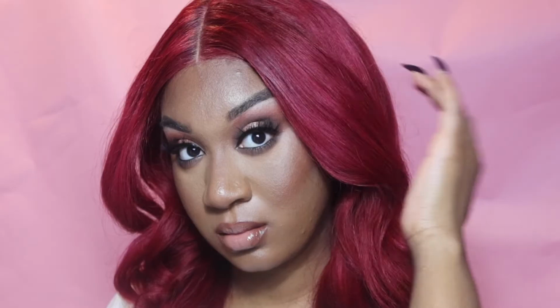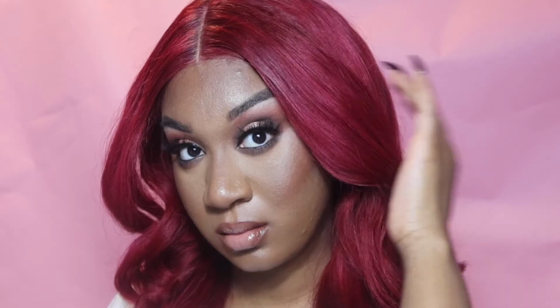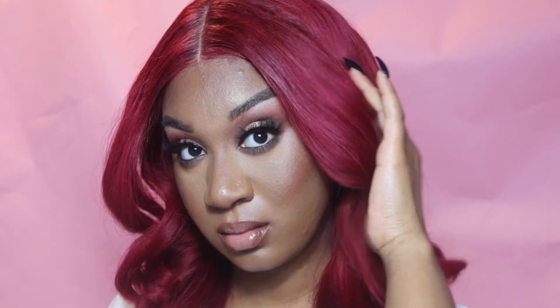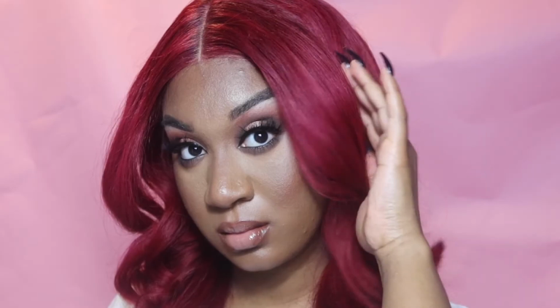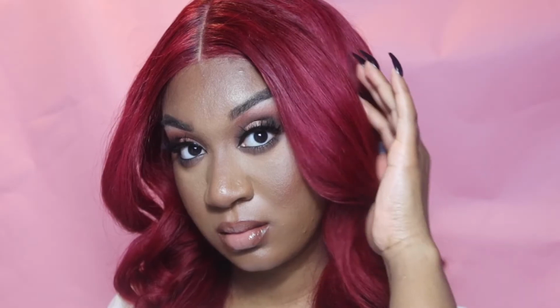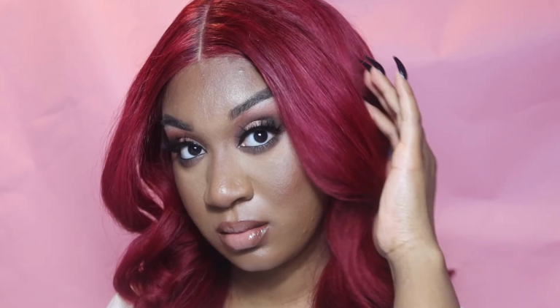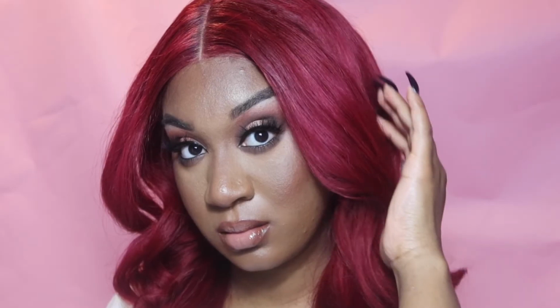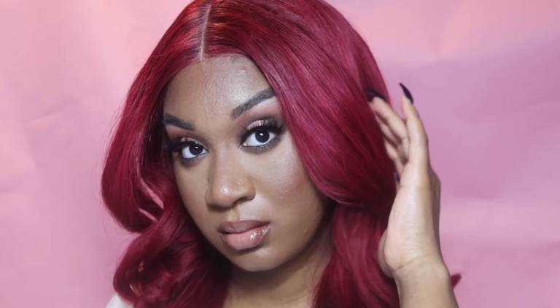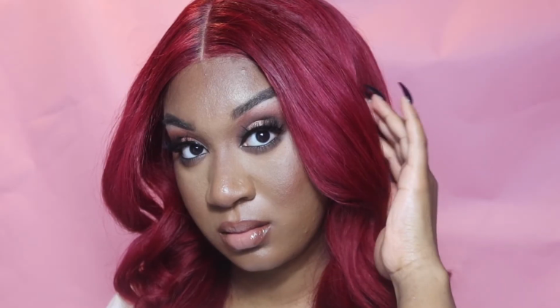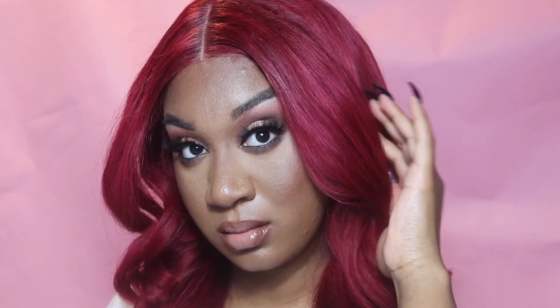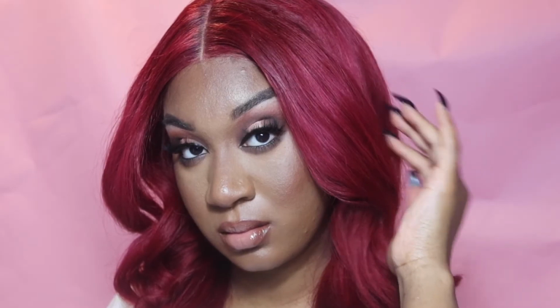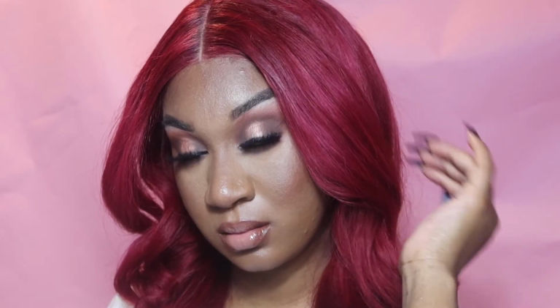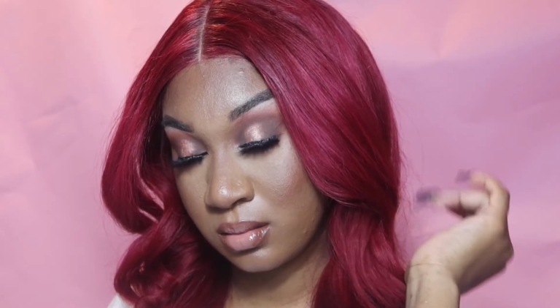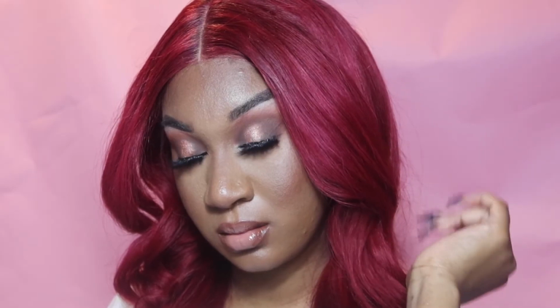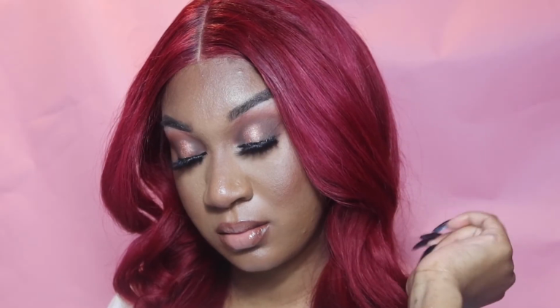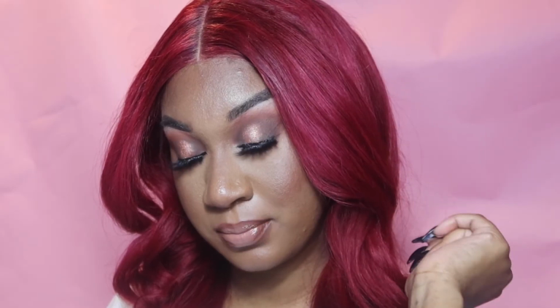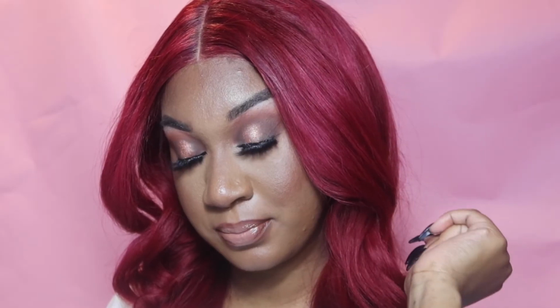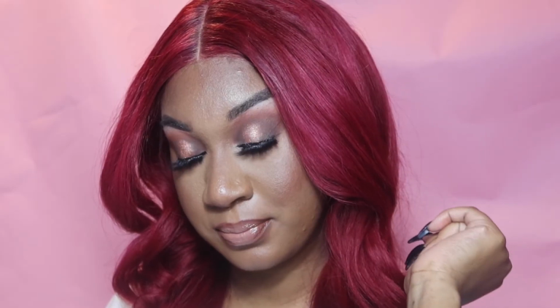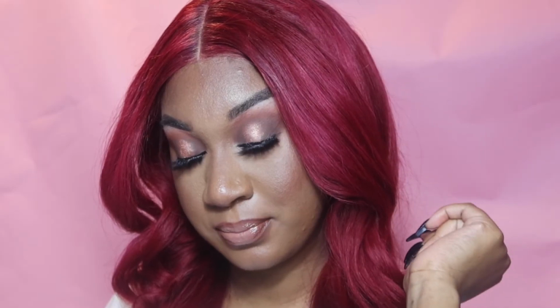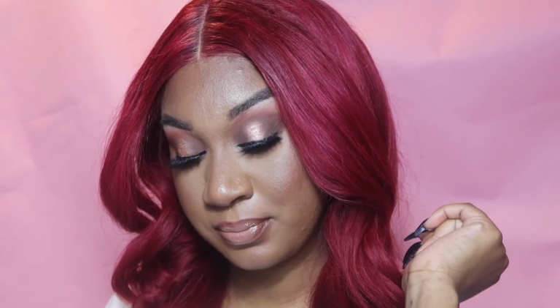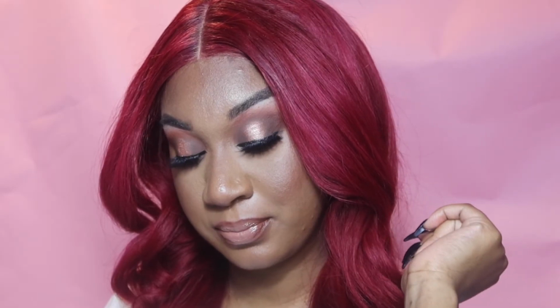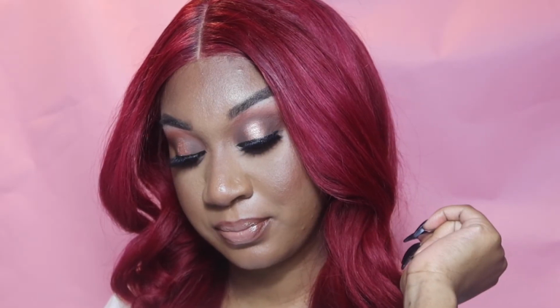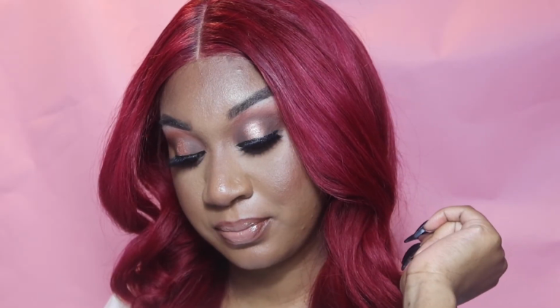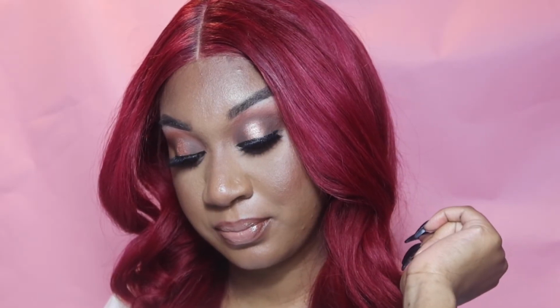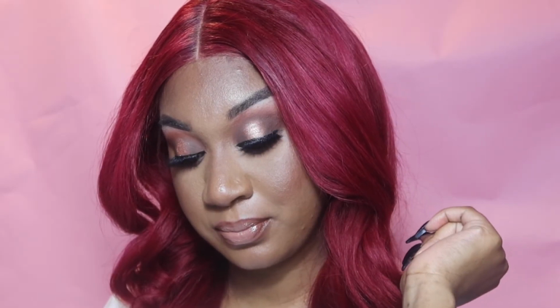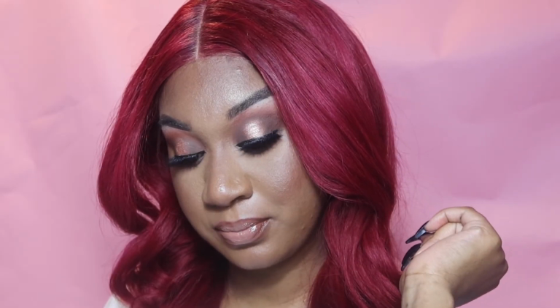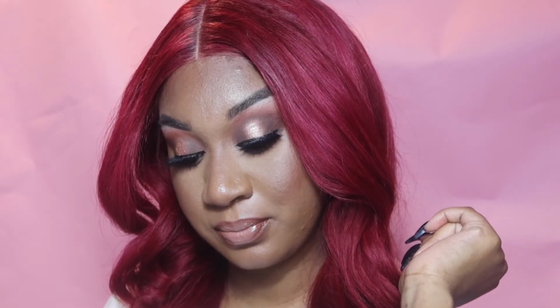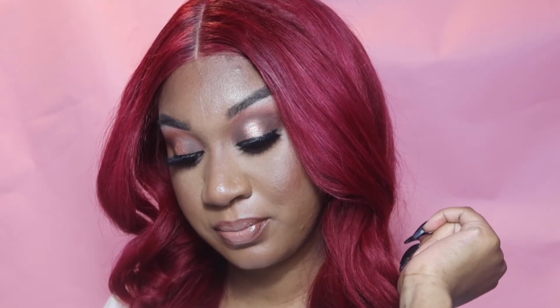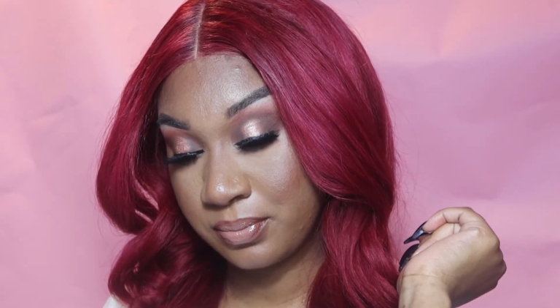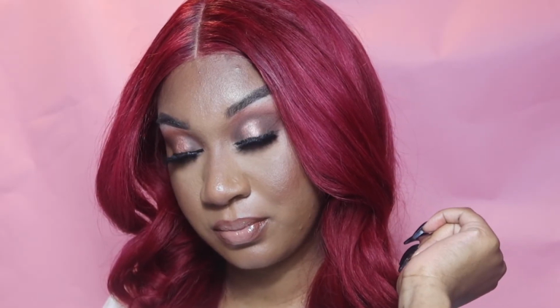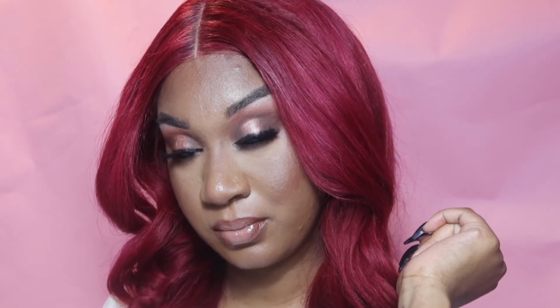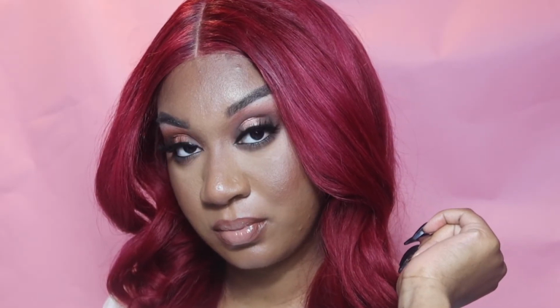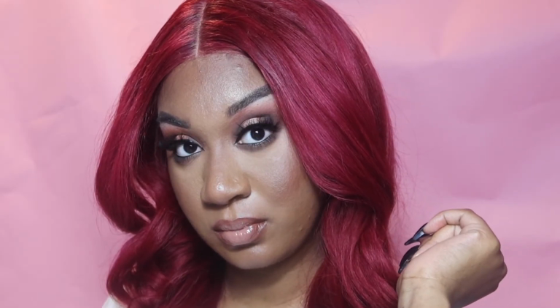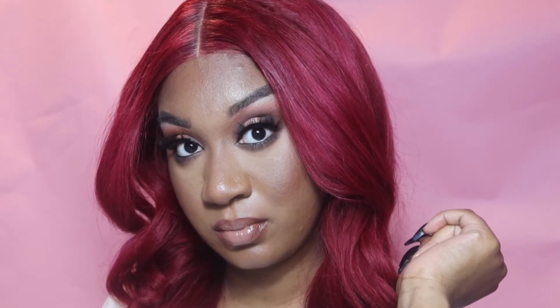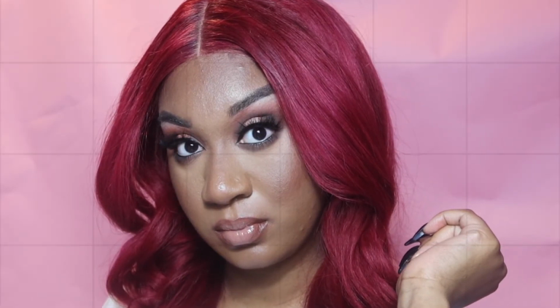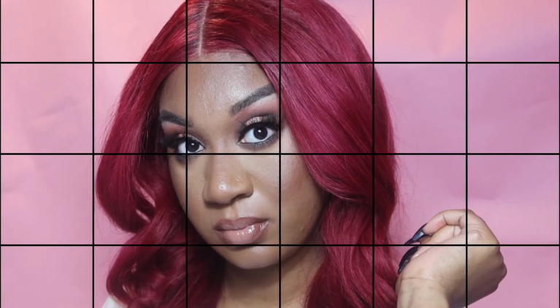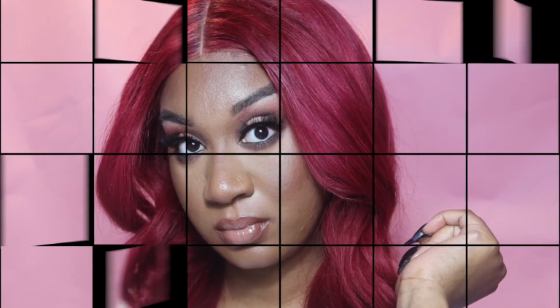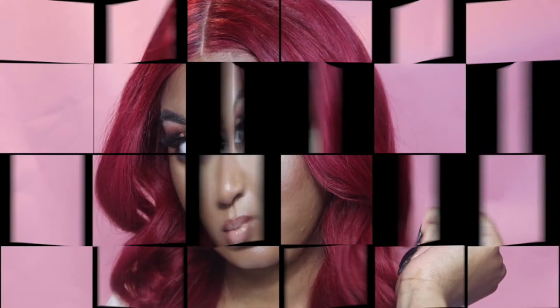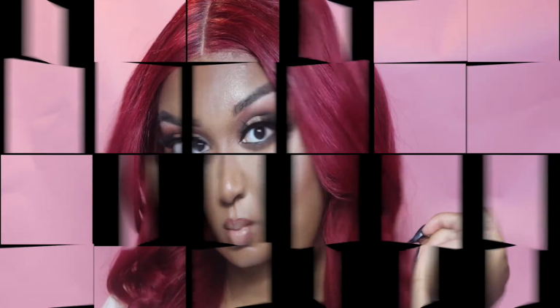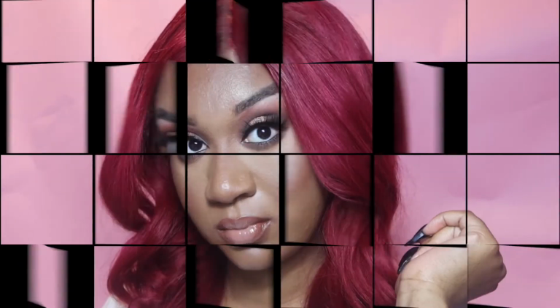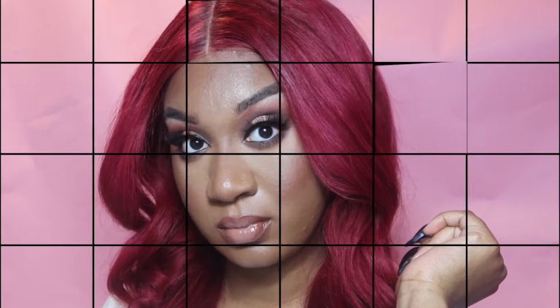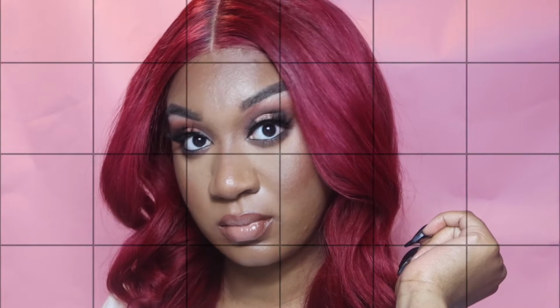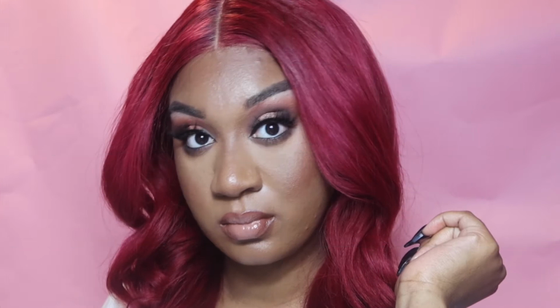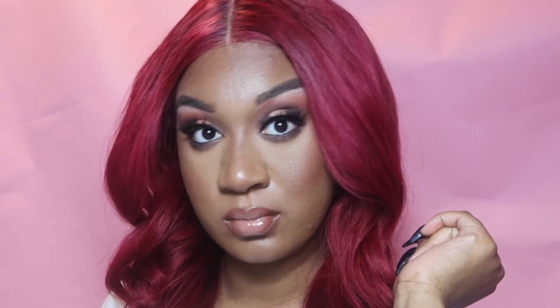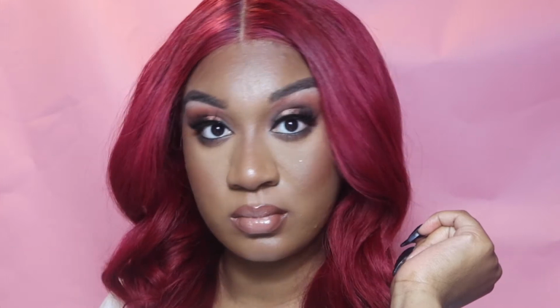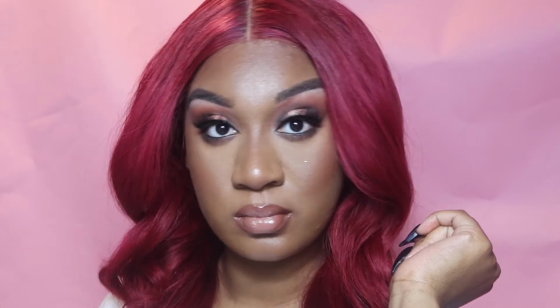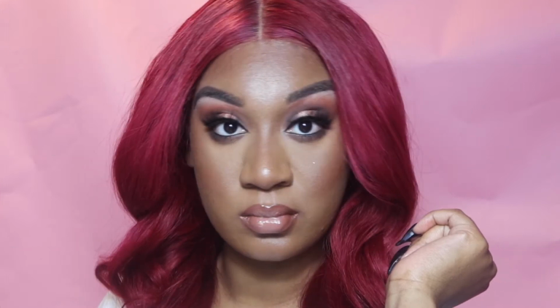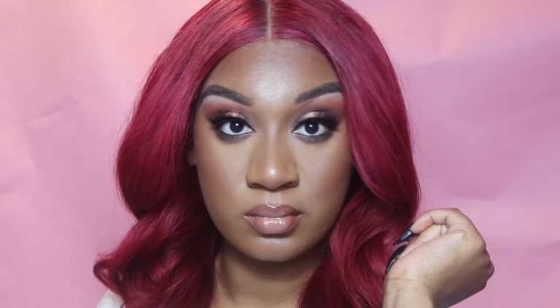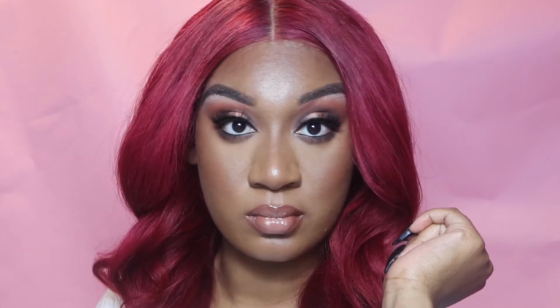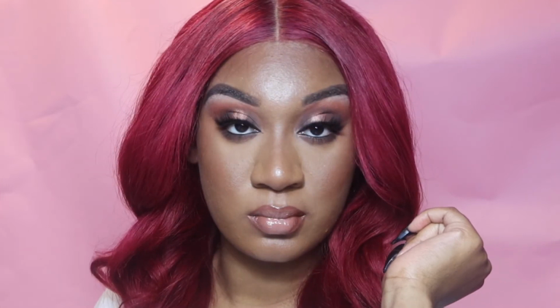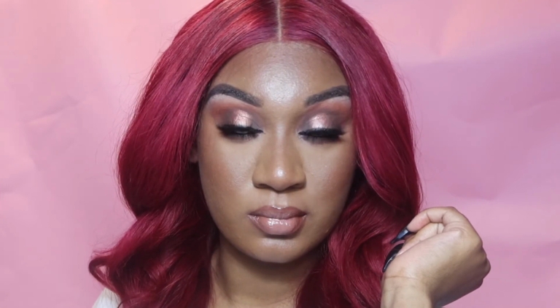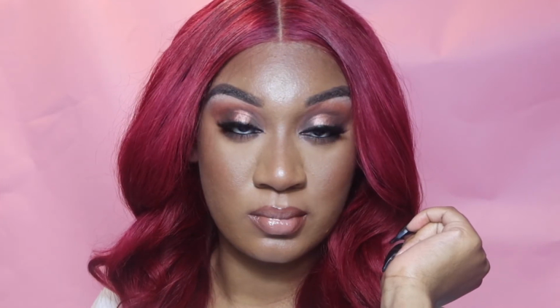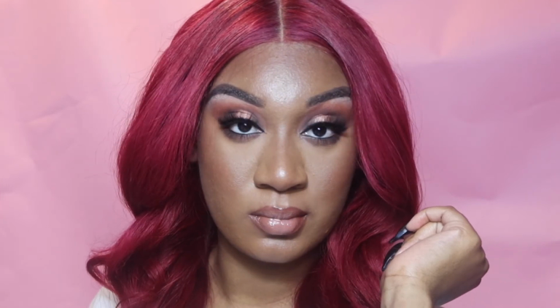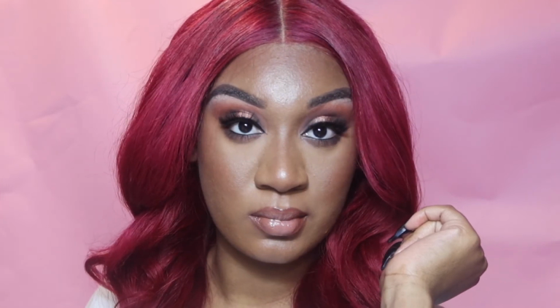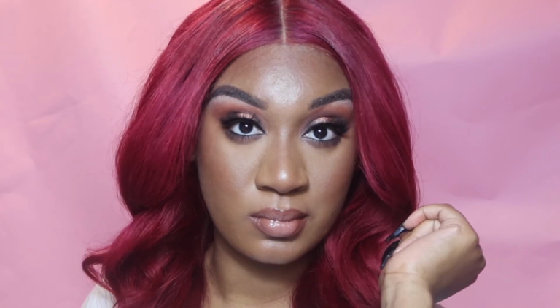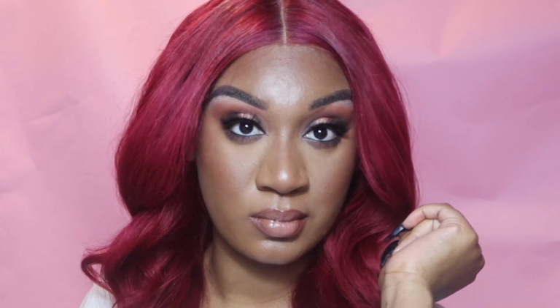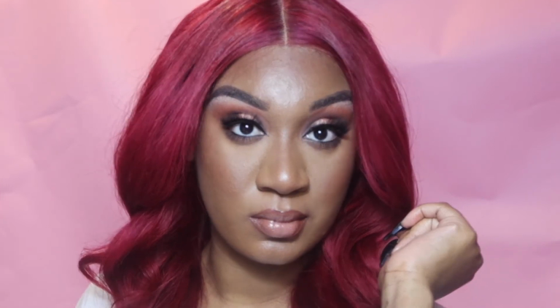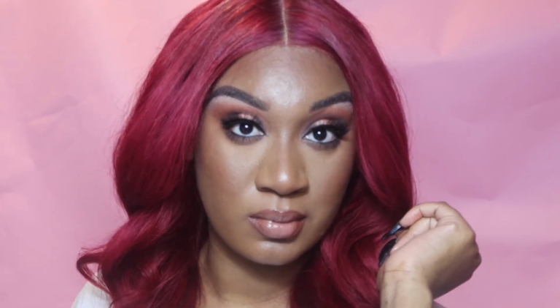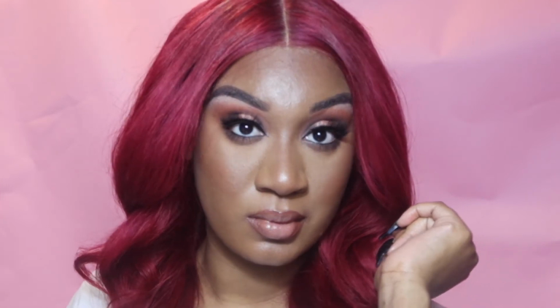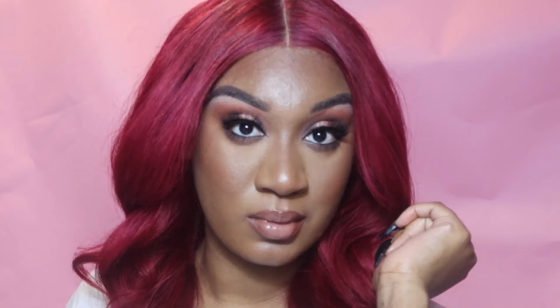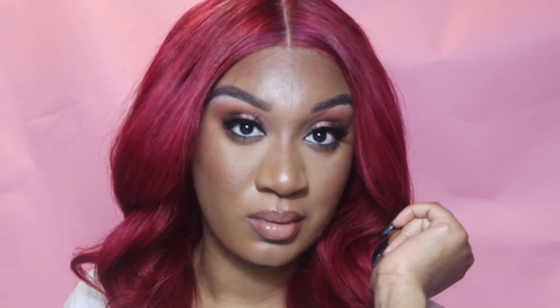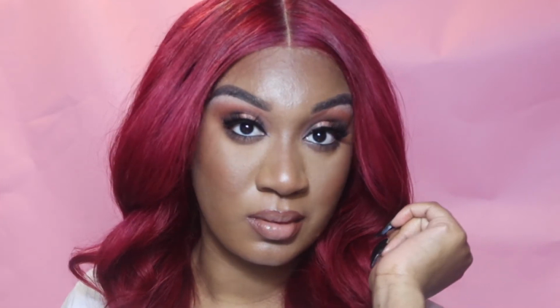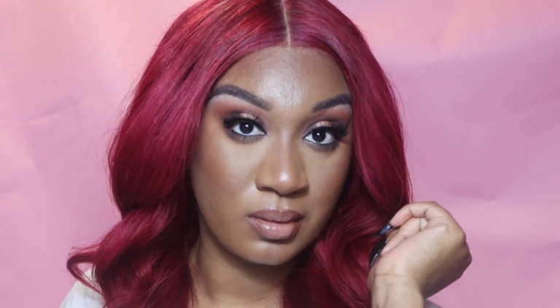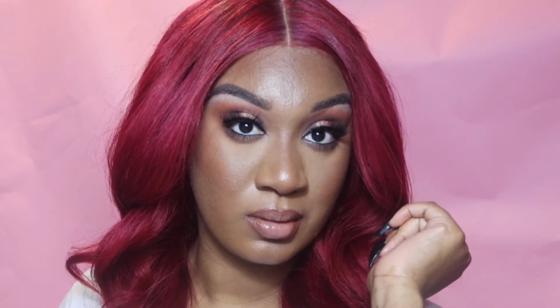Alright babes, welcome back and let's get into this fall look right here and let's get ready for fall.